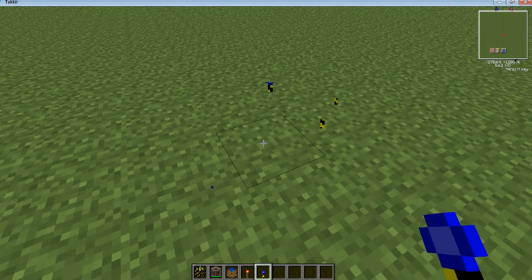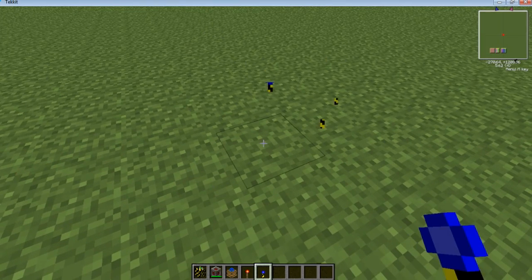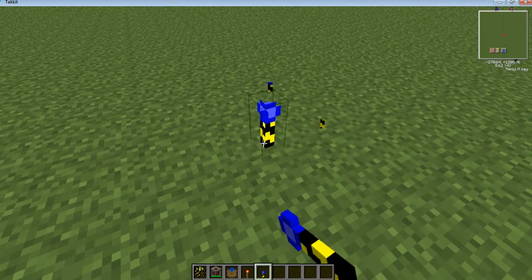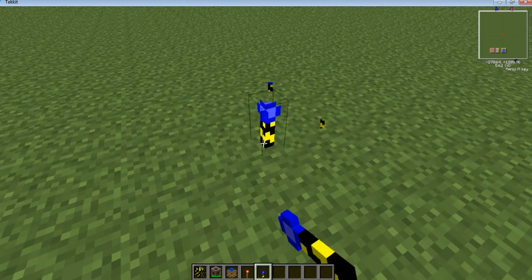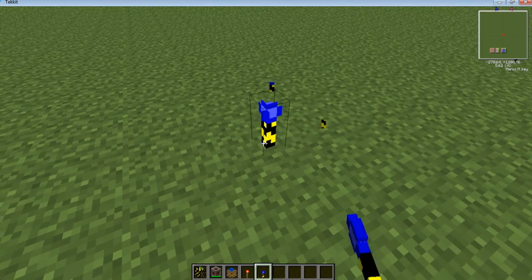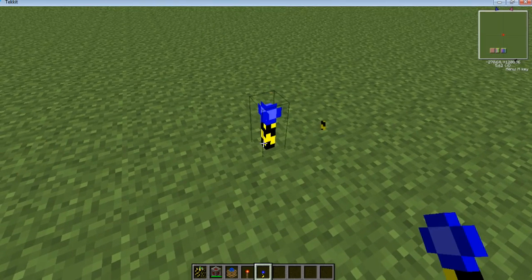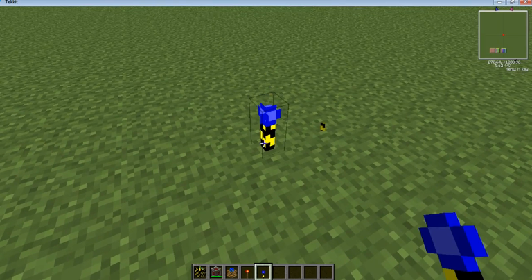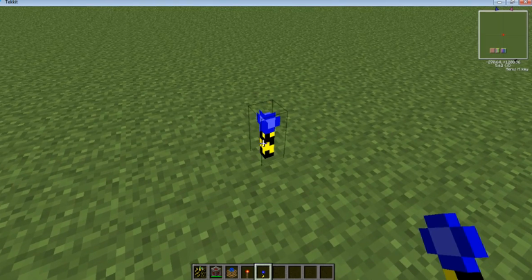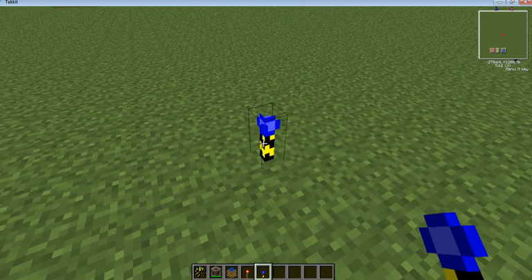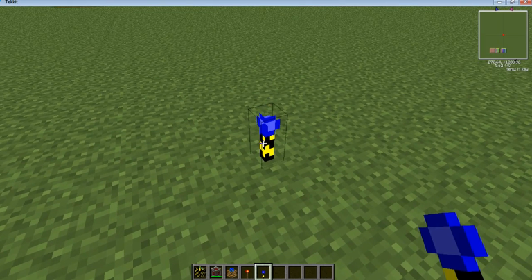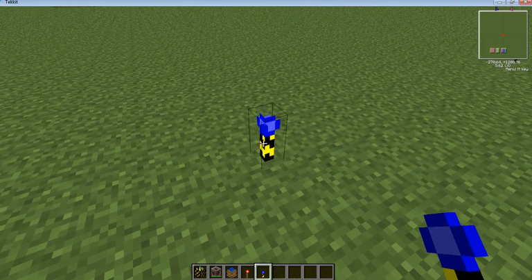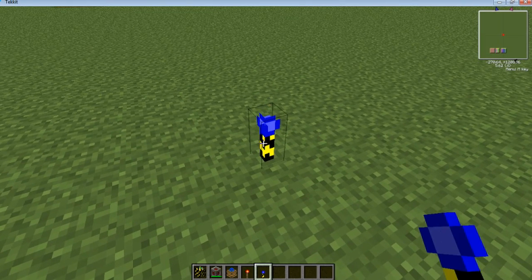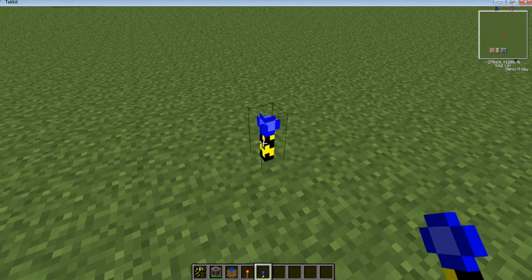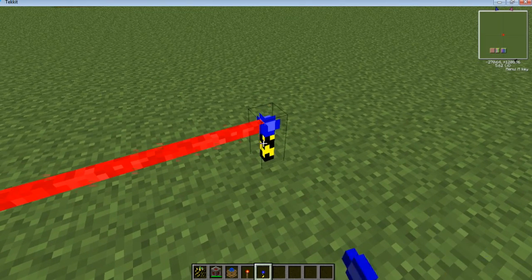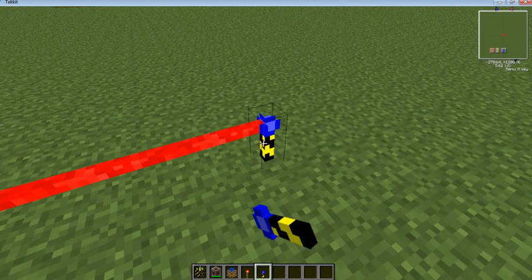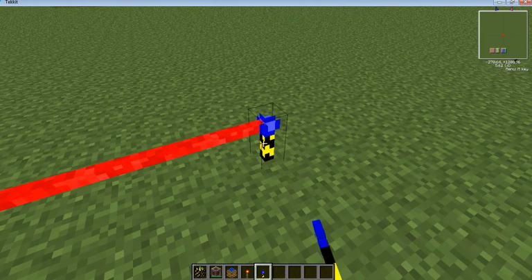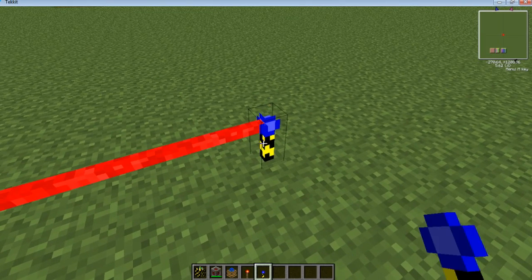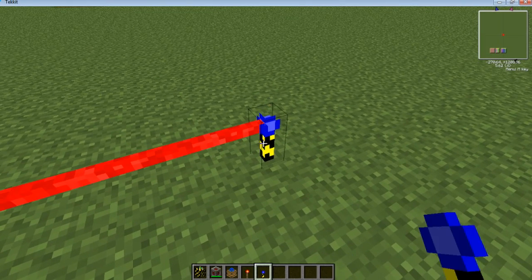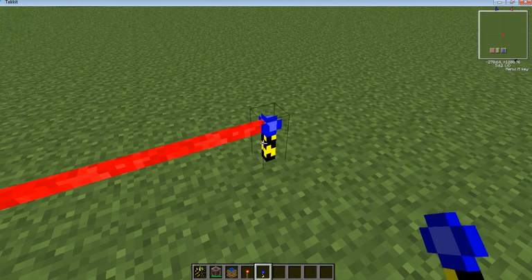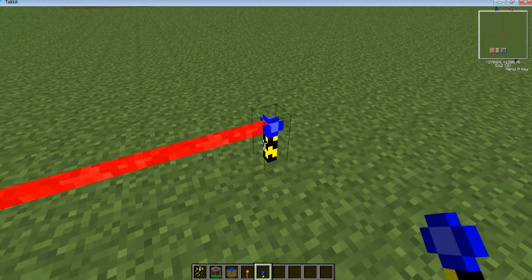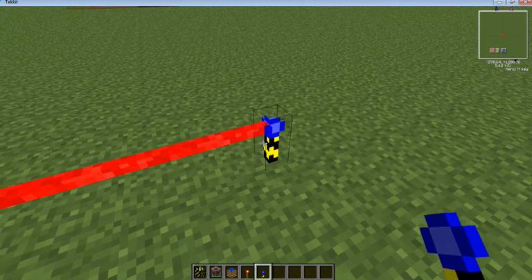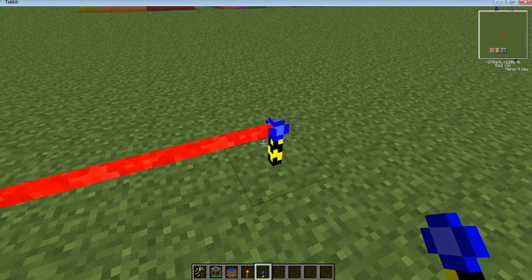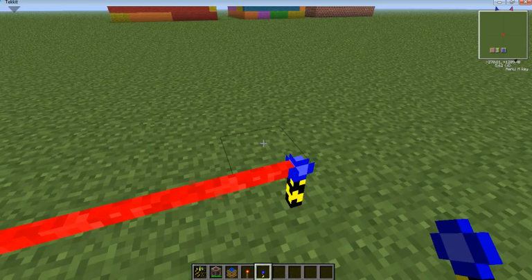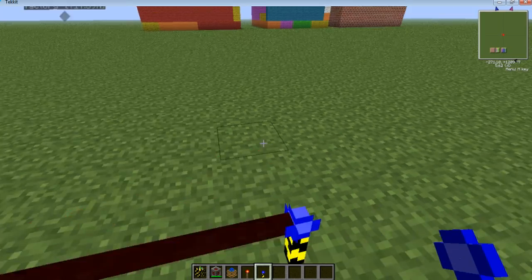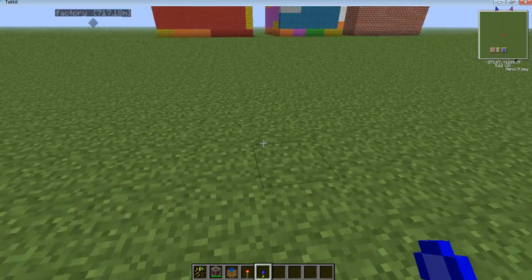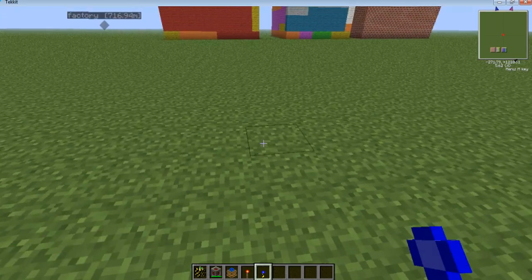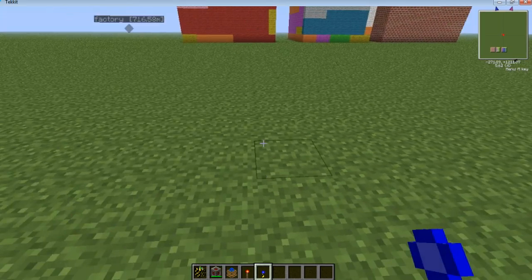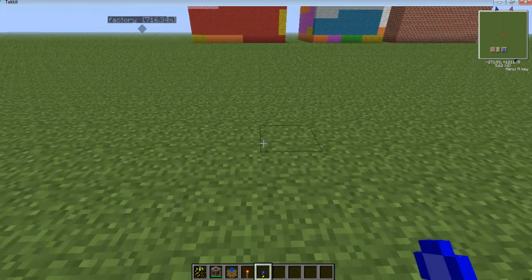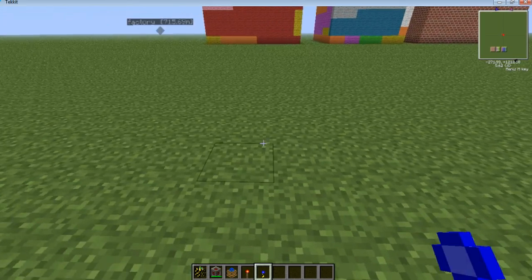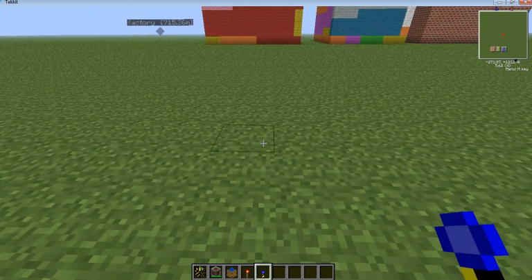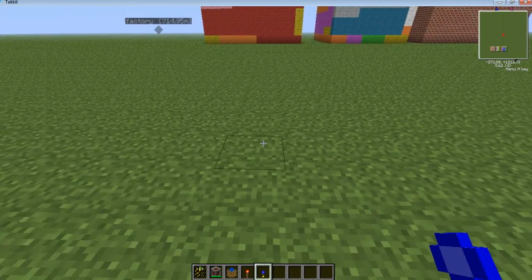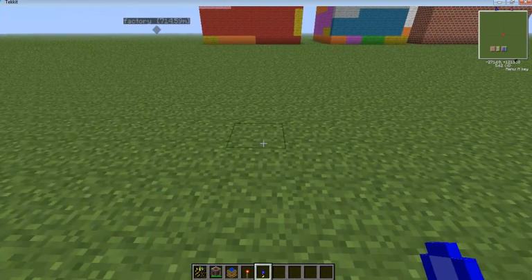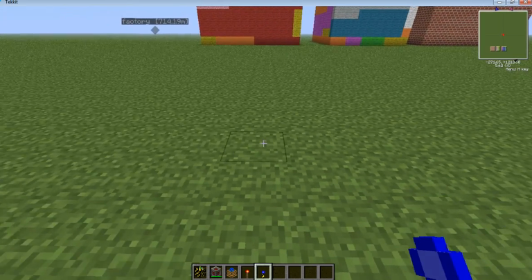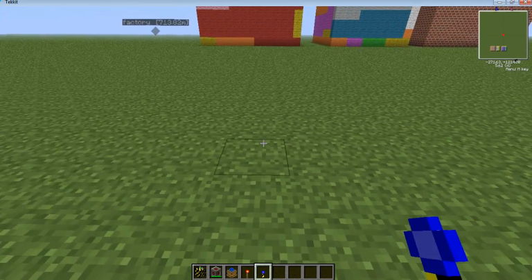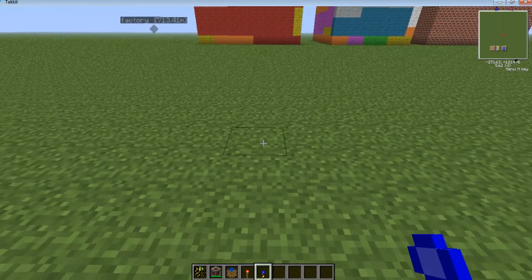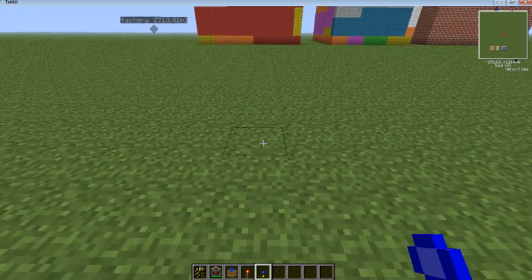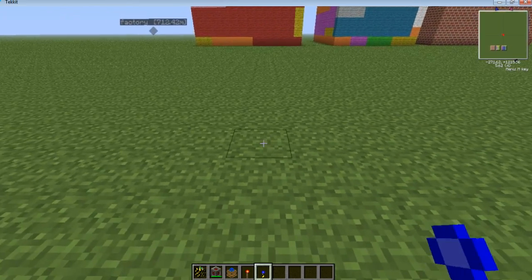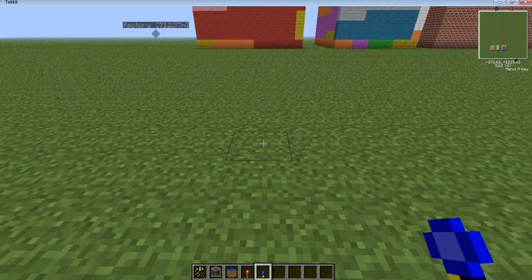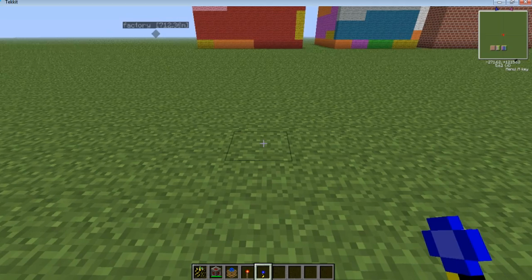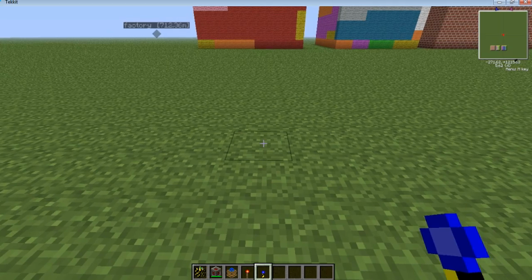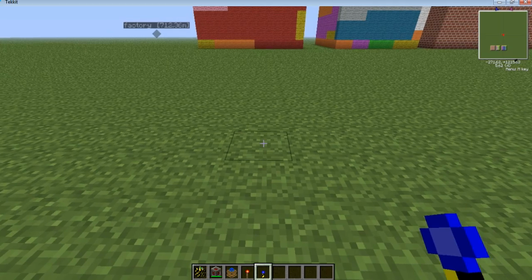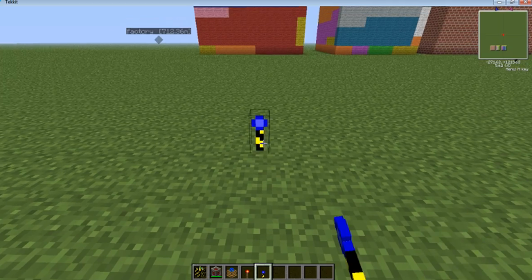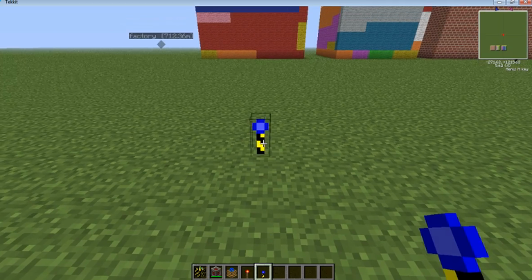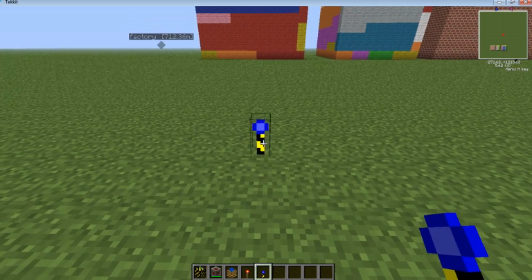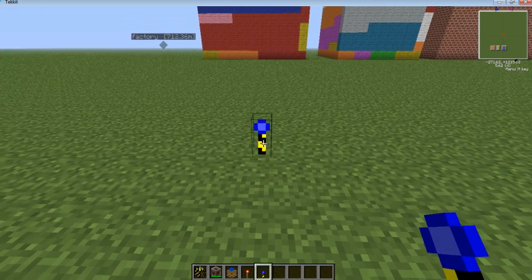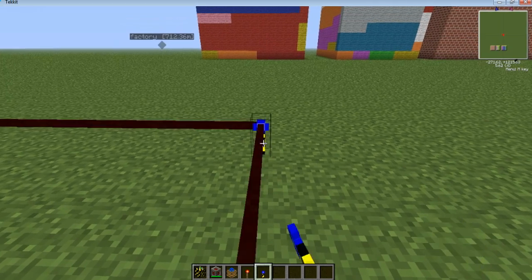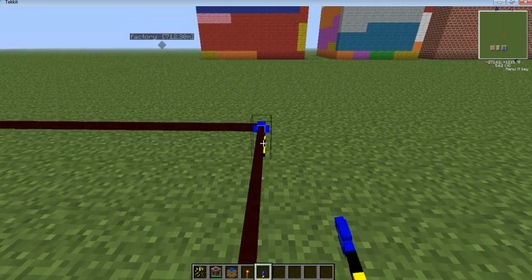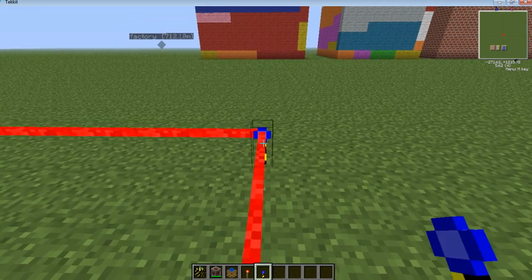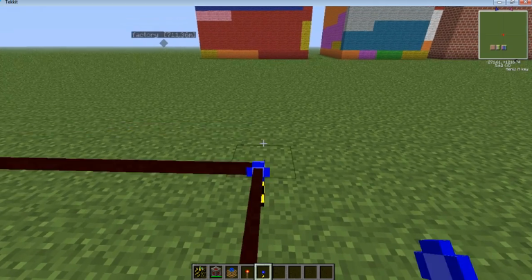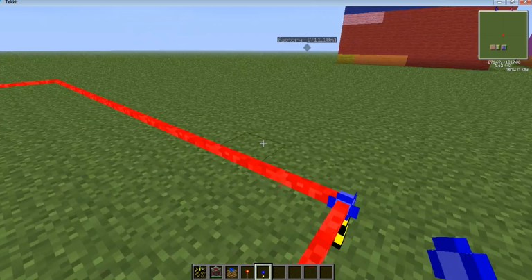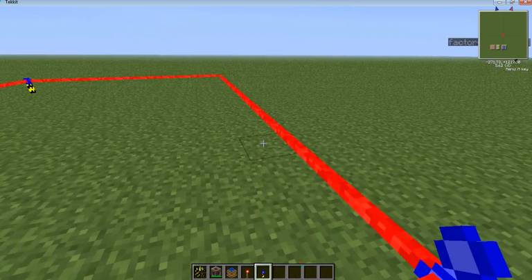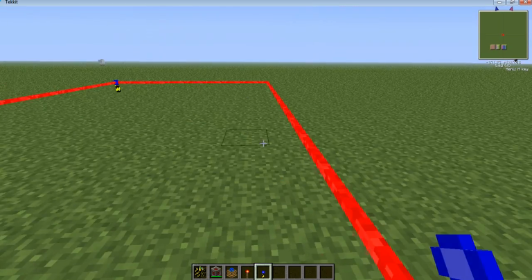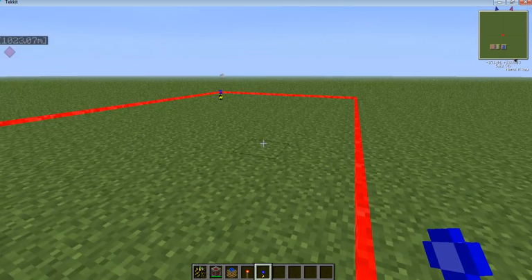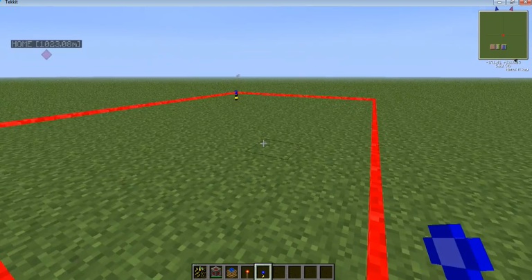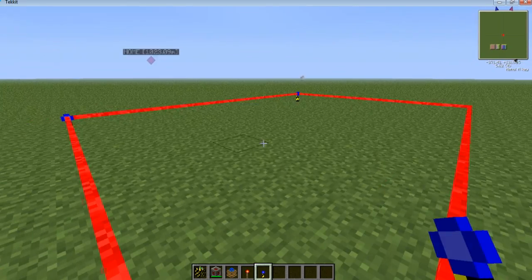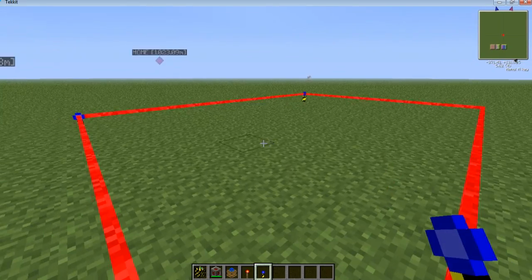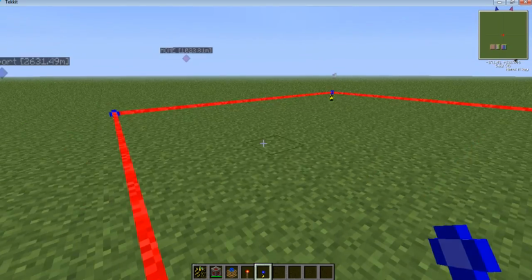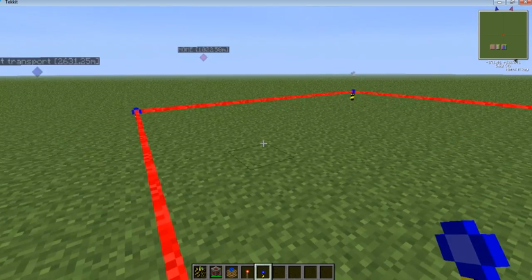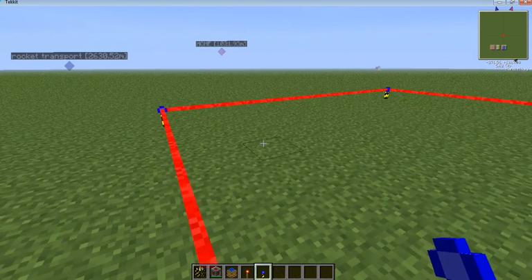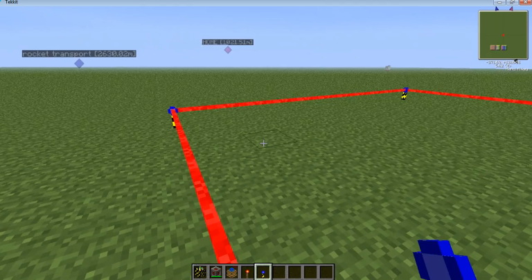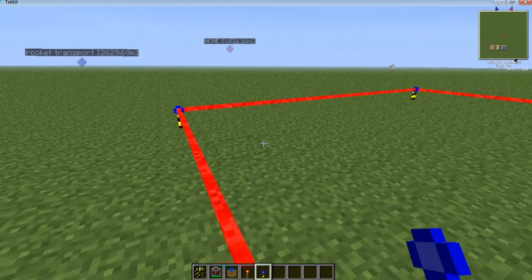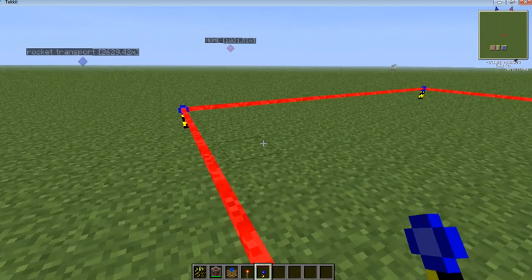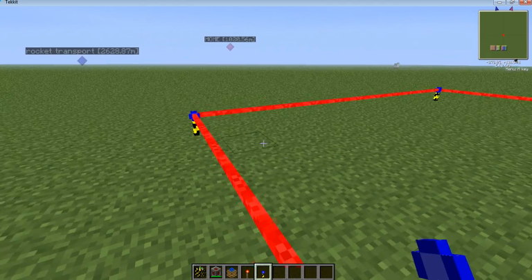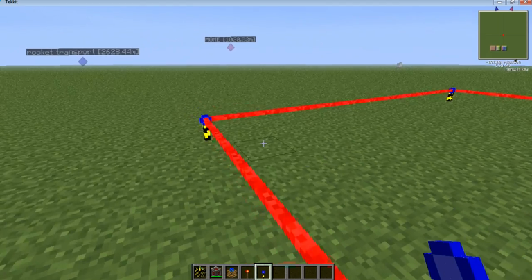So place it, right-click on it, and just do that until you get the radius that you want.